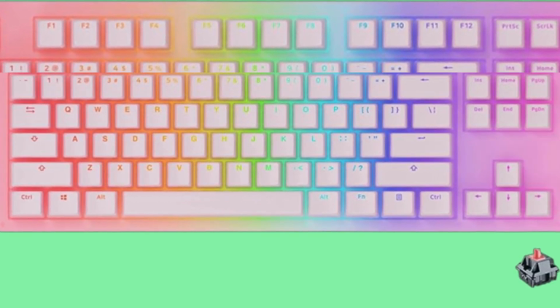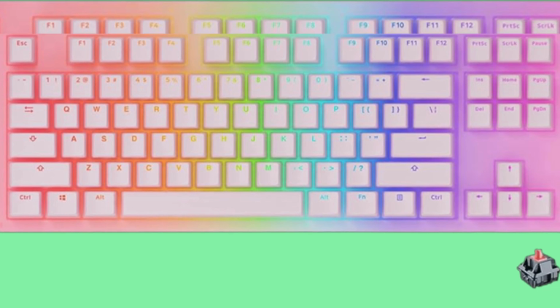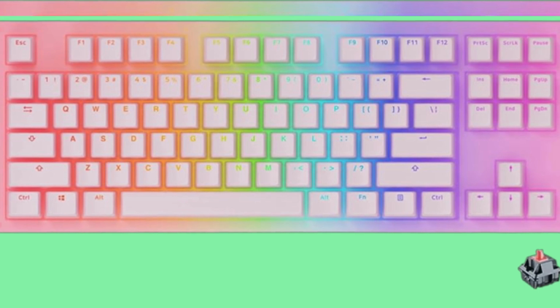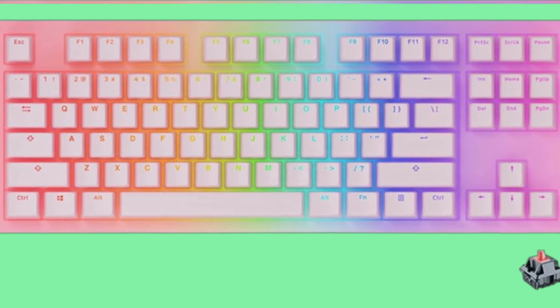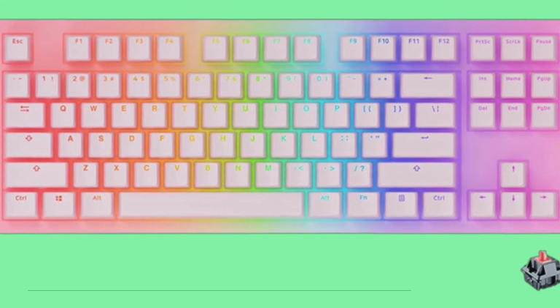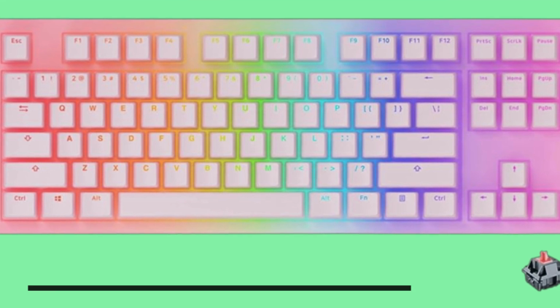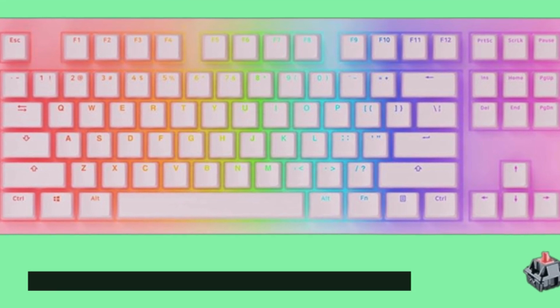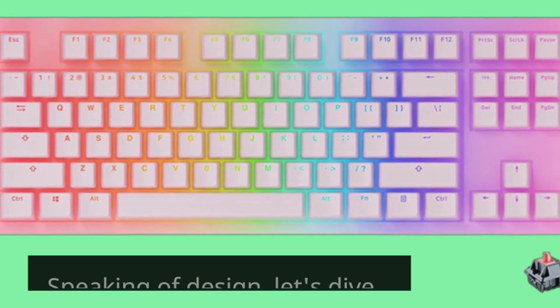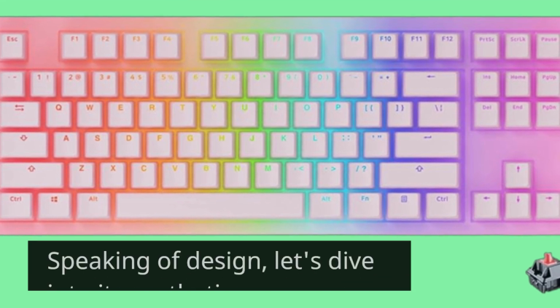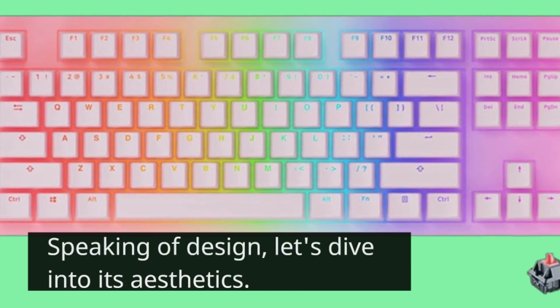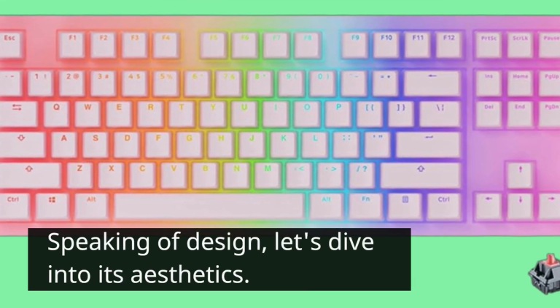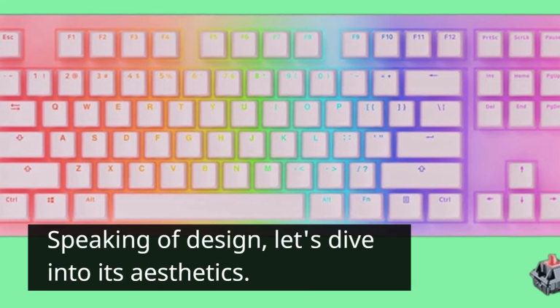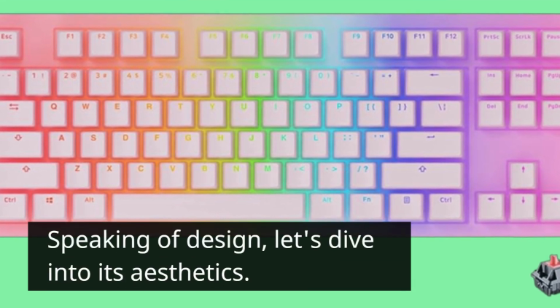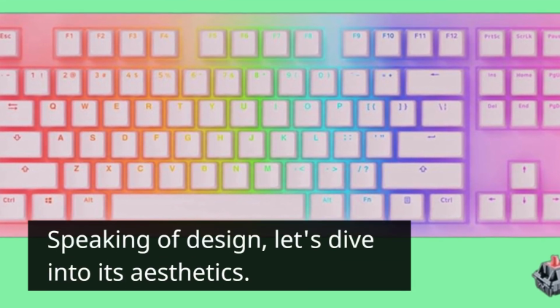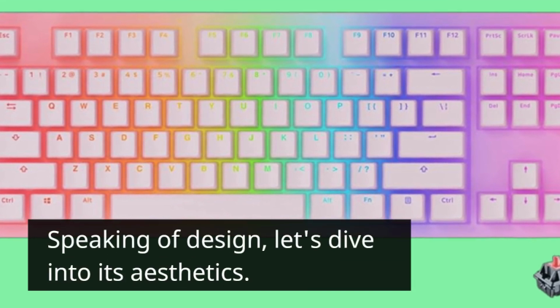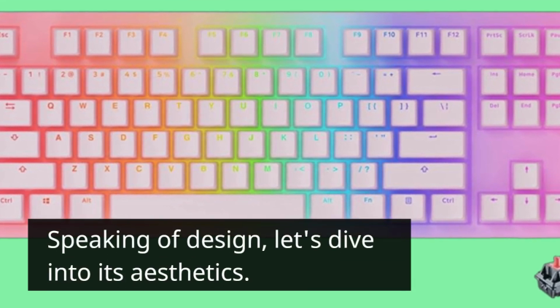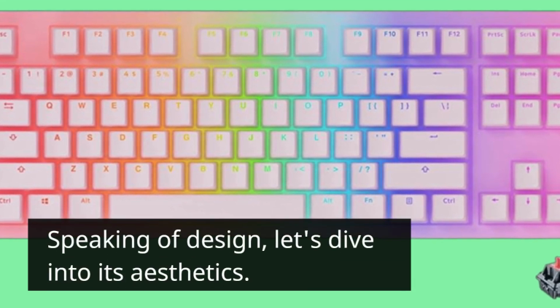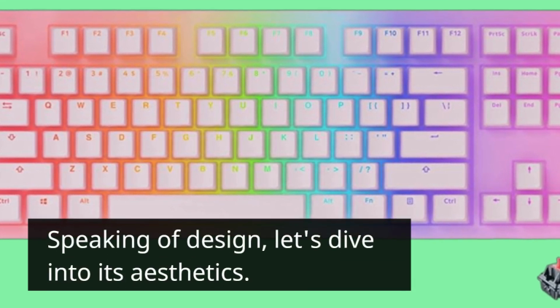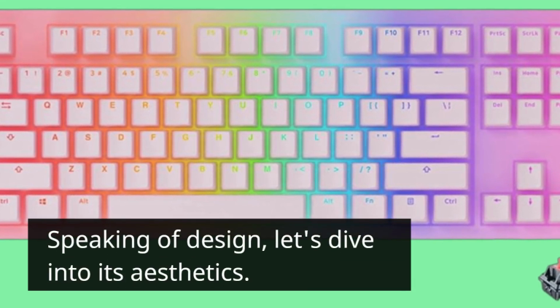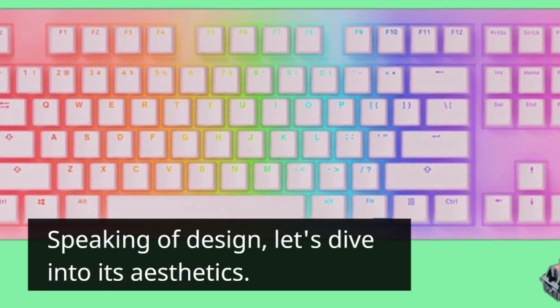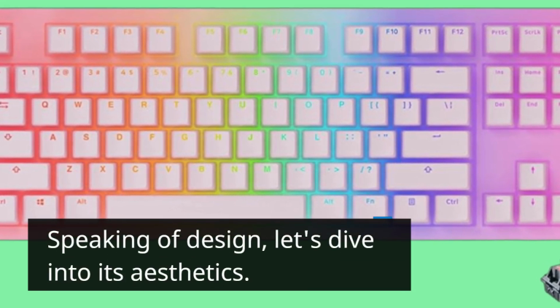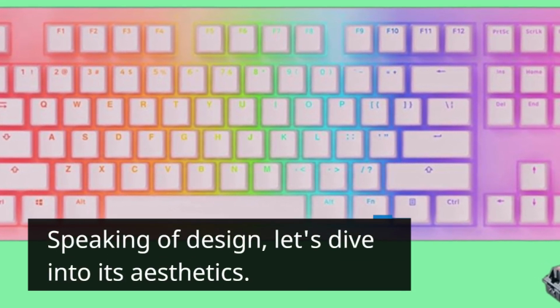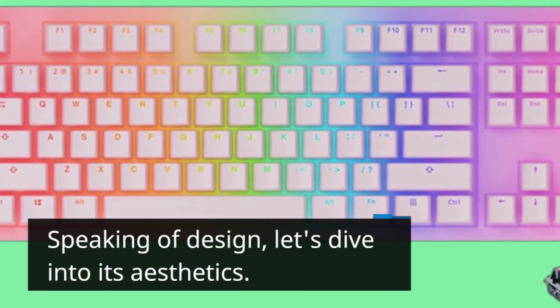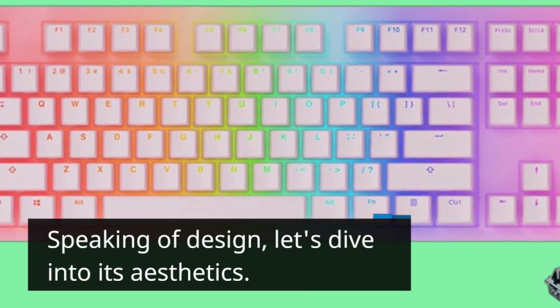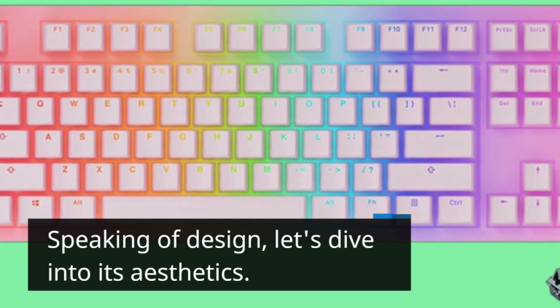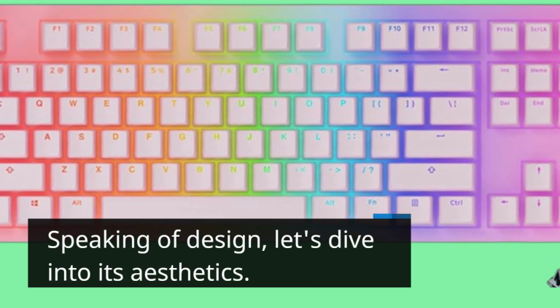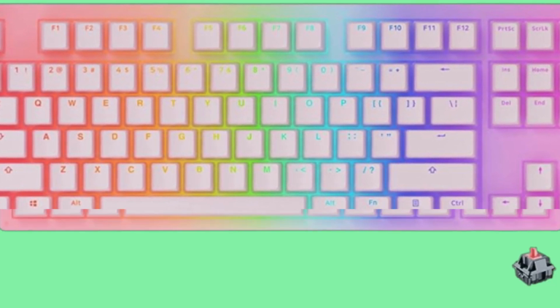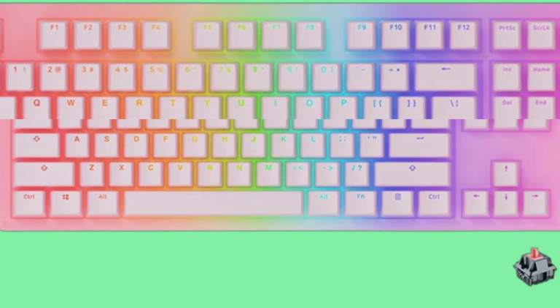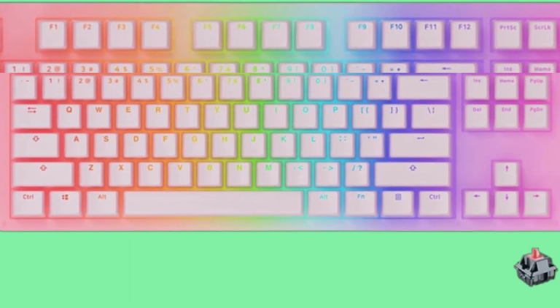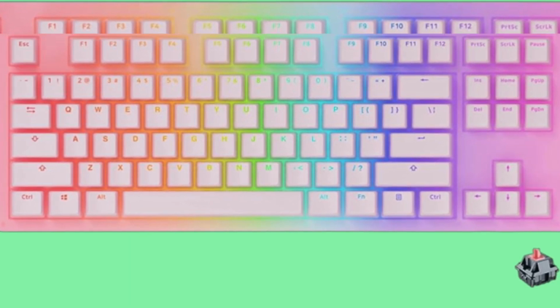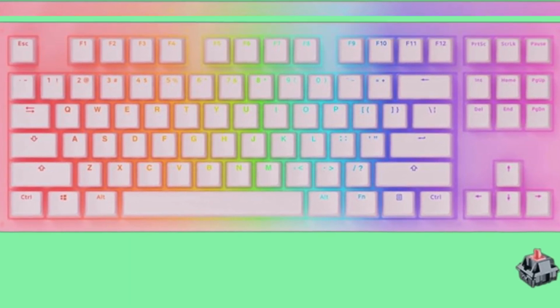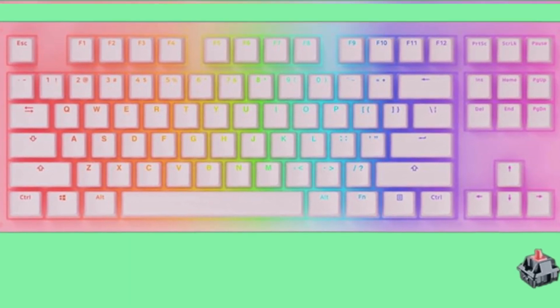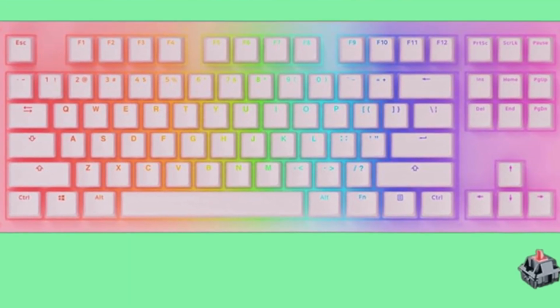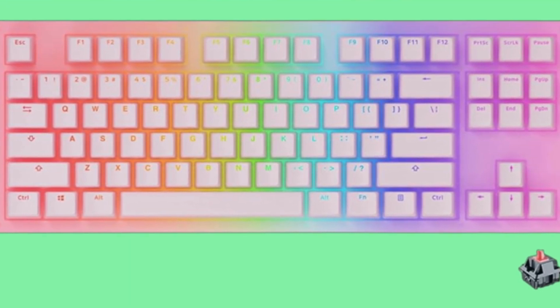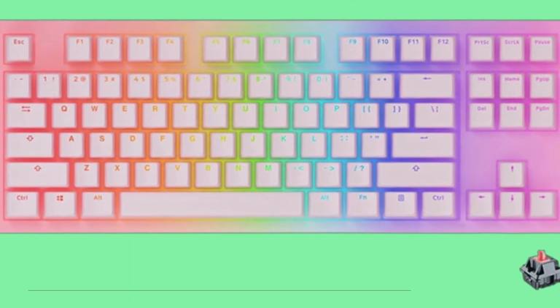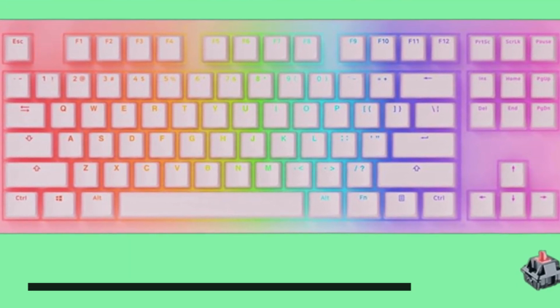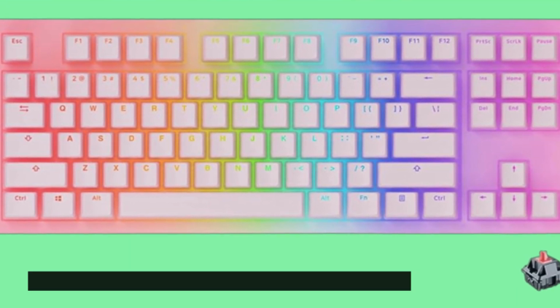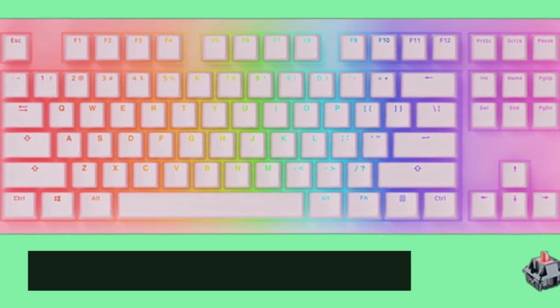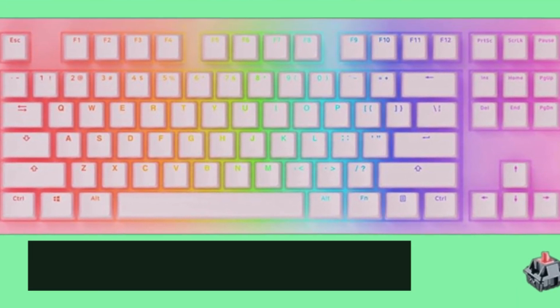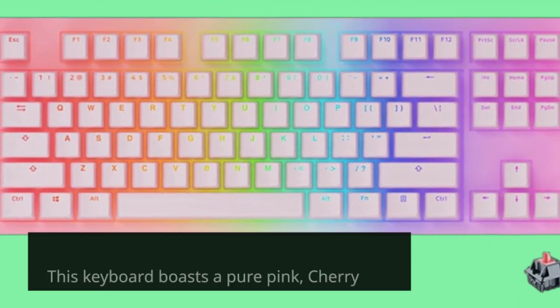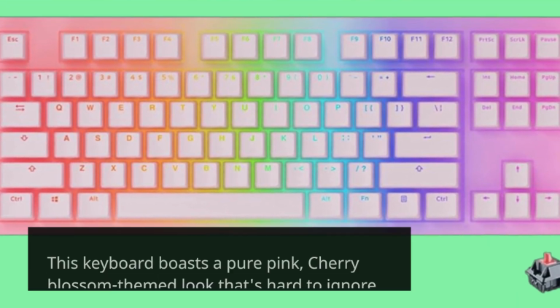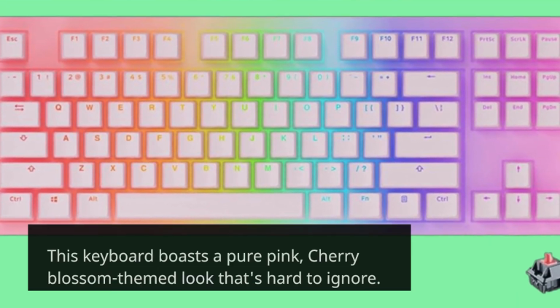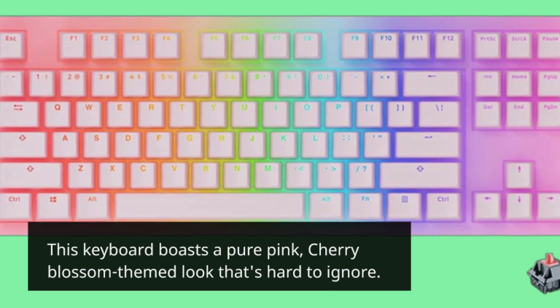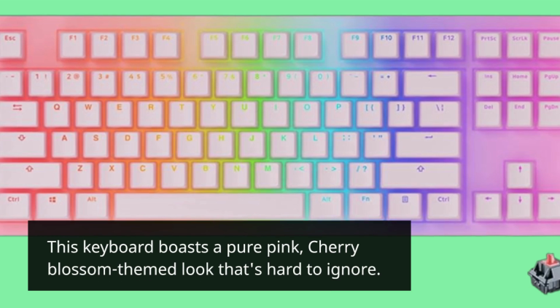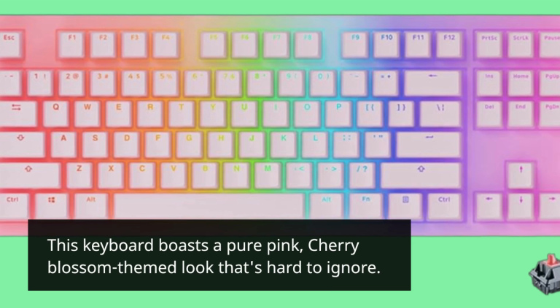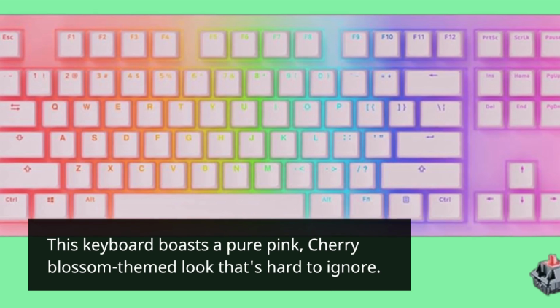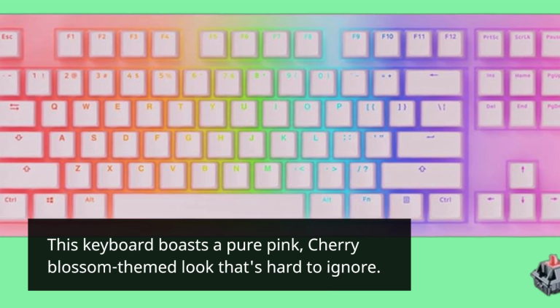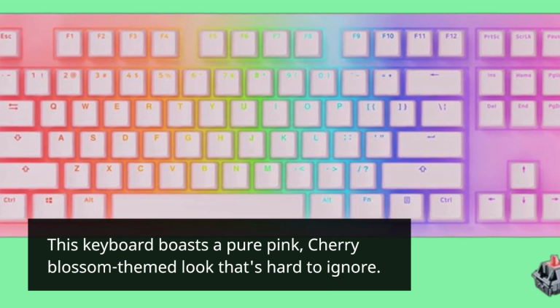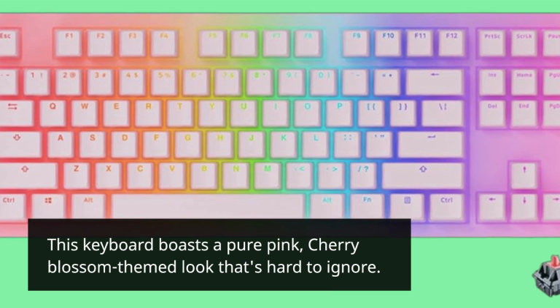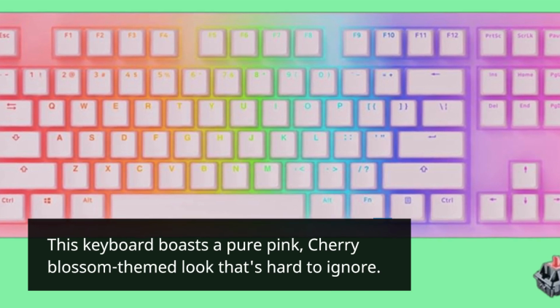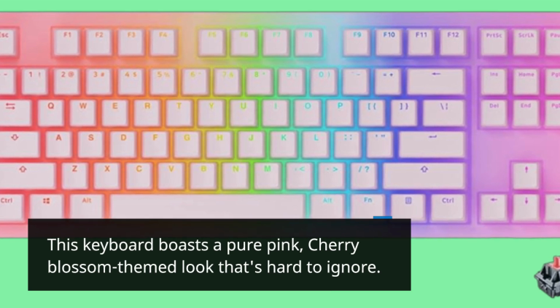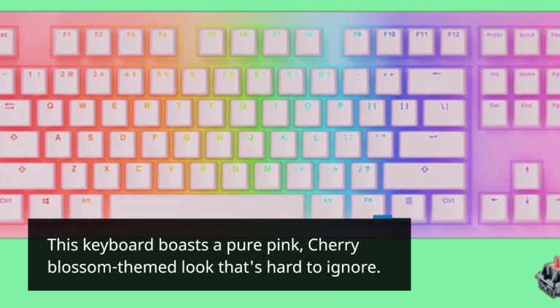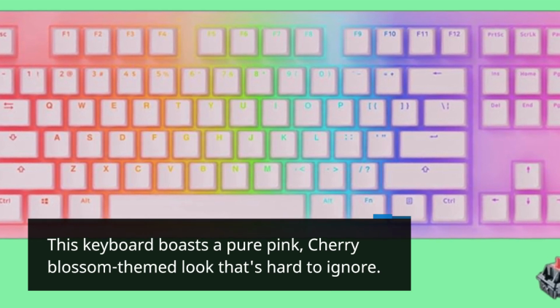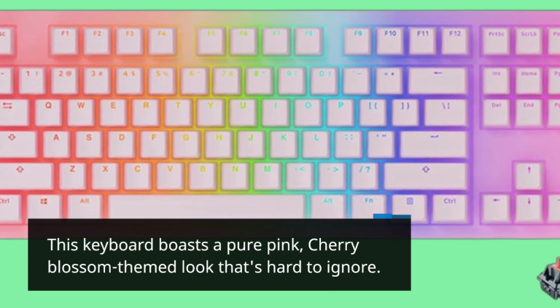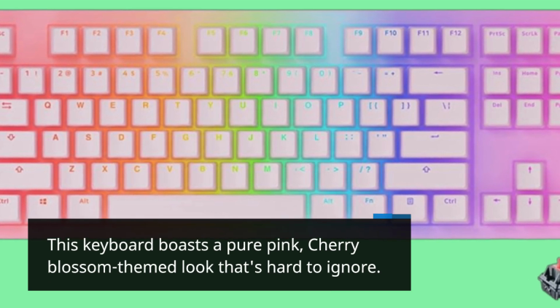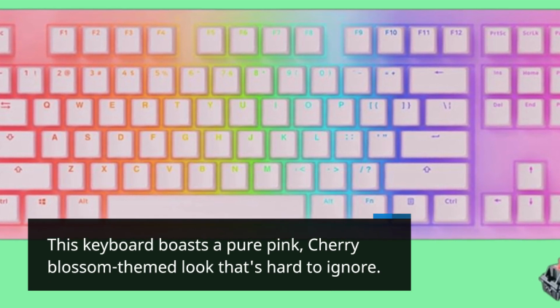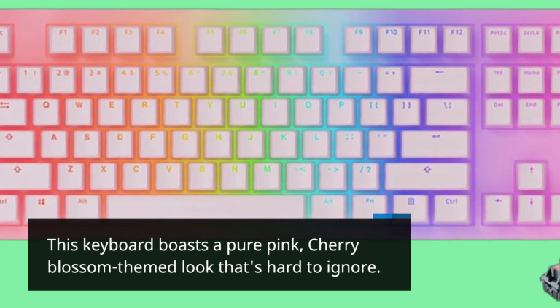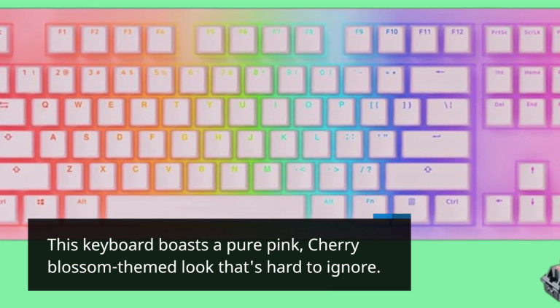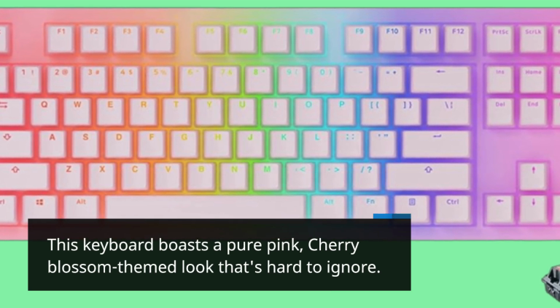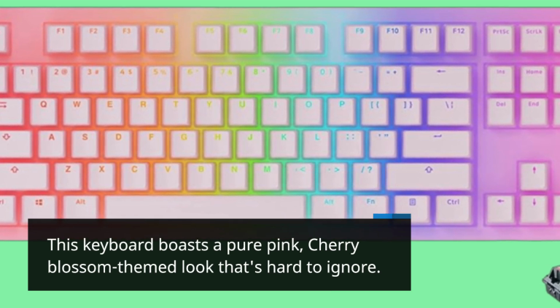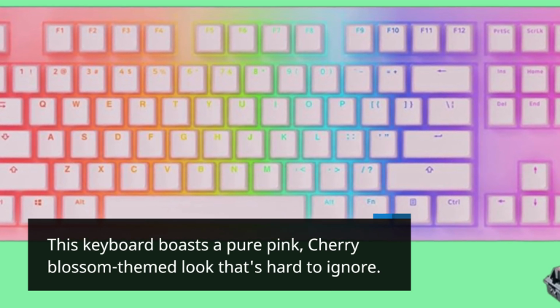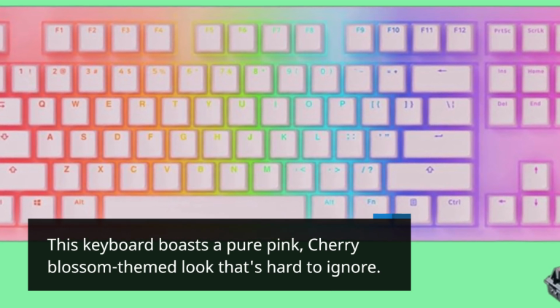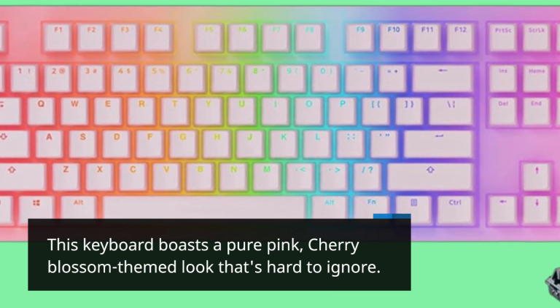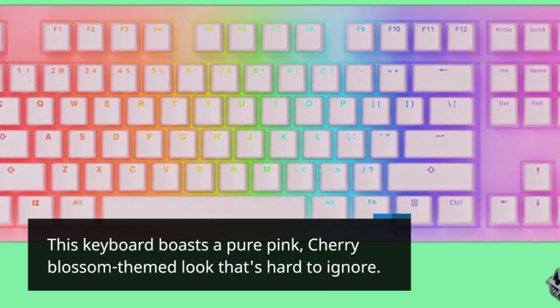Speaking of design, let's dive into its aesthetics. This keyboard boasts a pure pink, cherry-blossom-themed look that's hard to ignore.